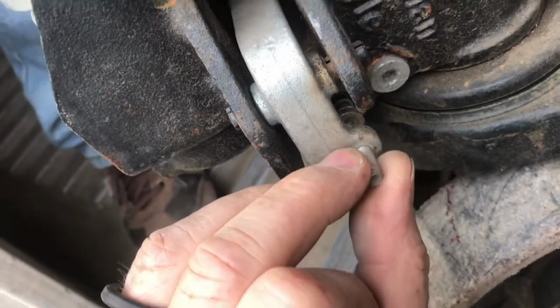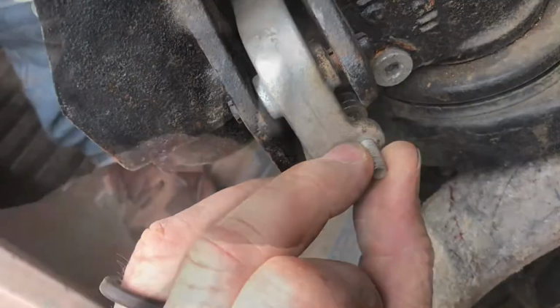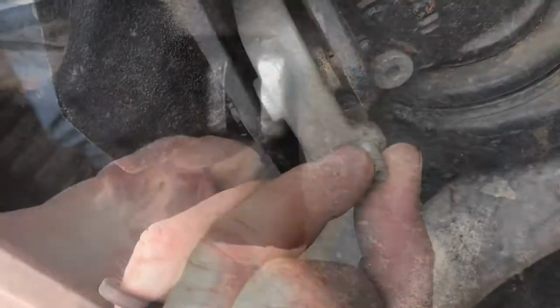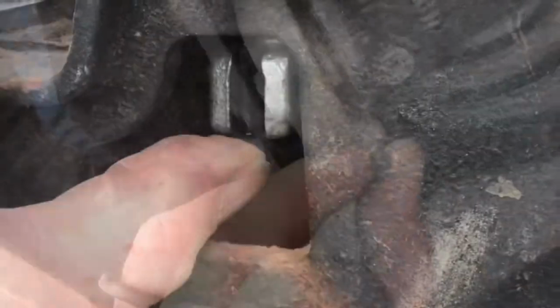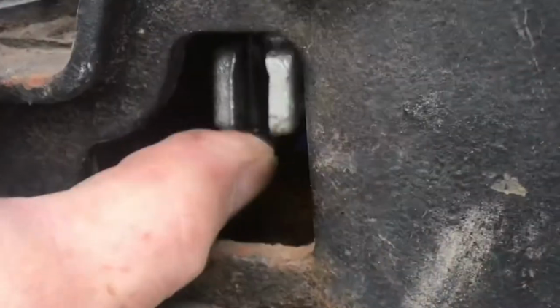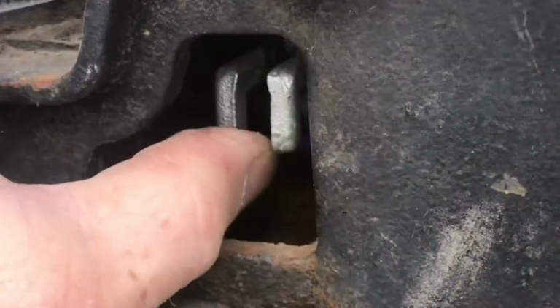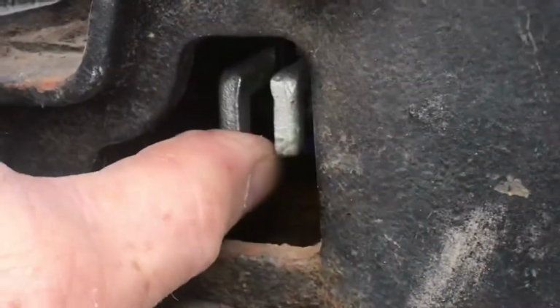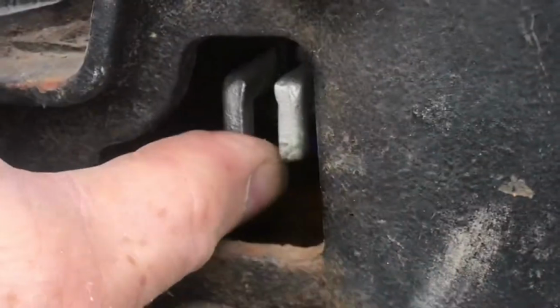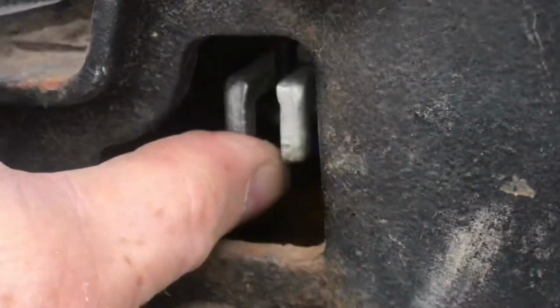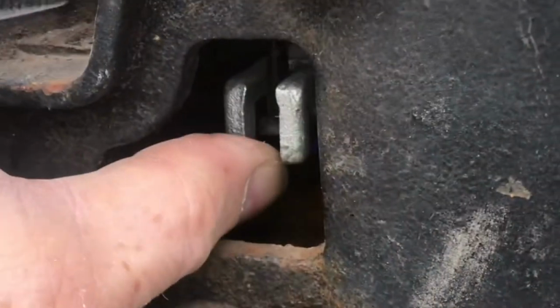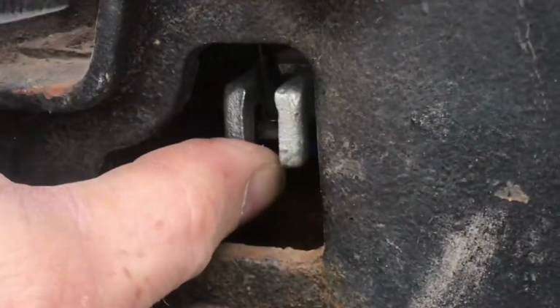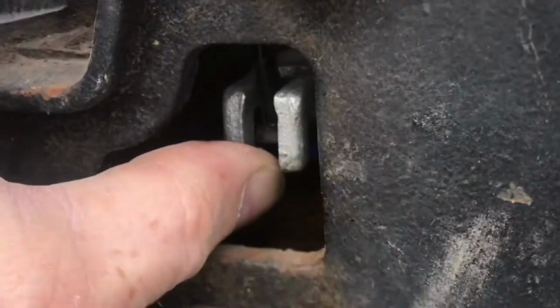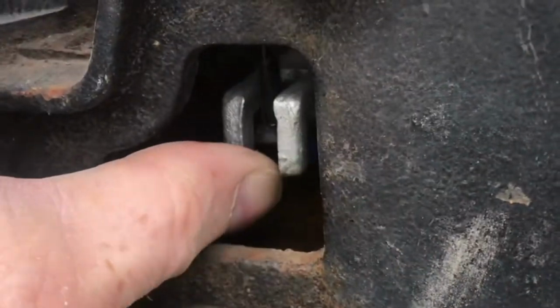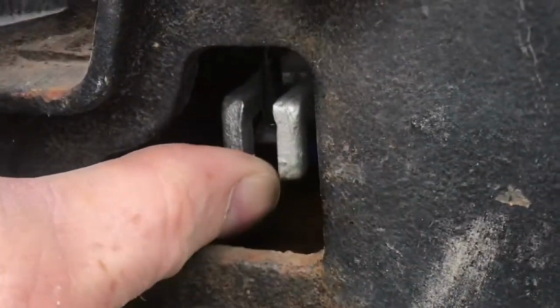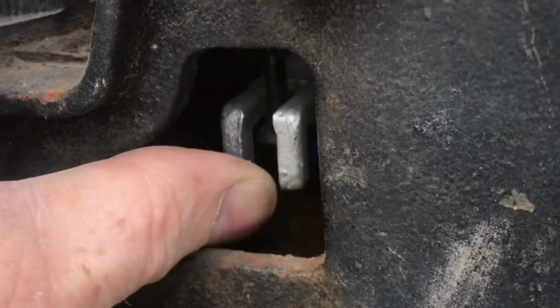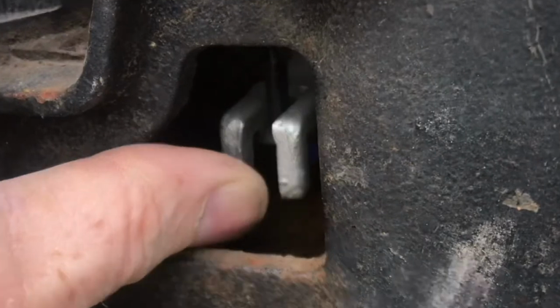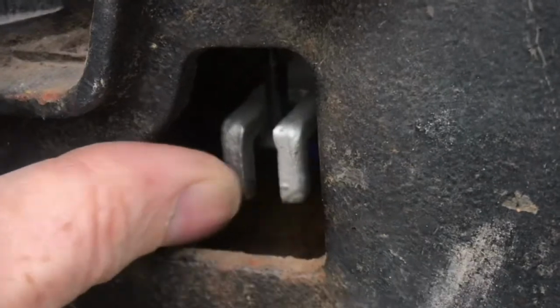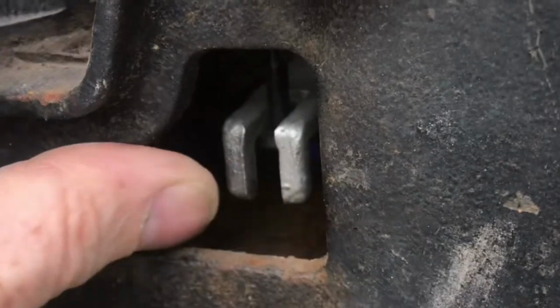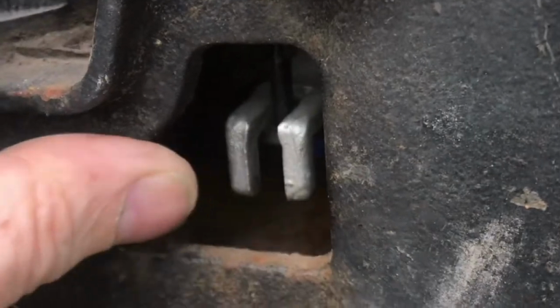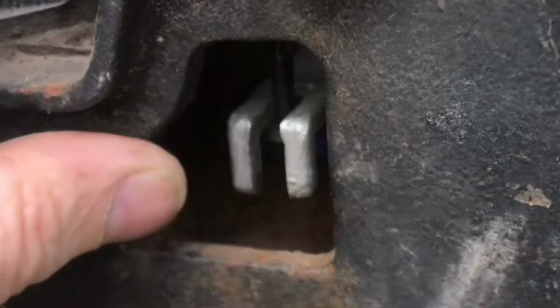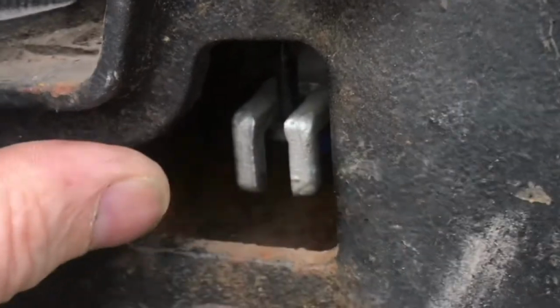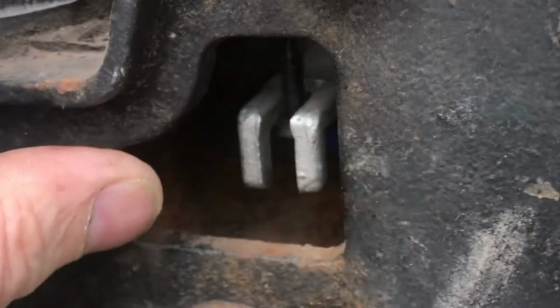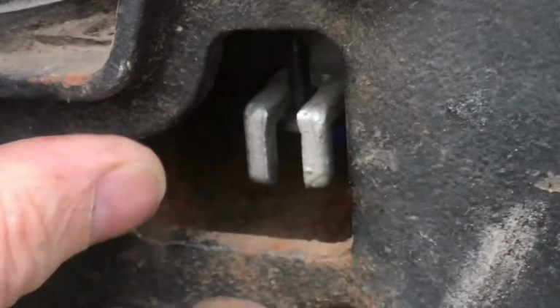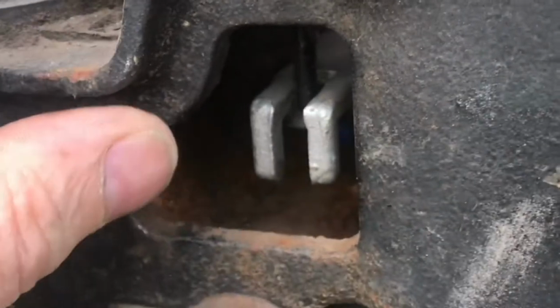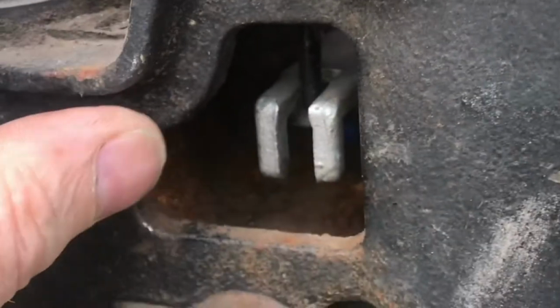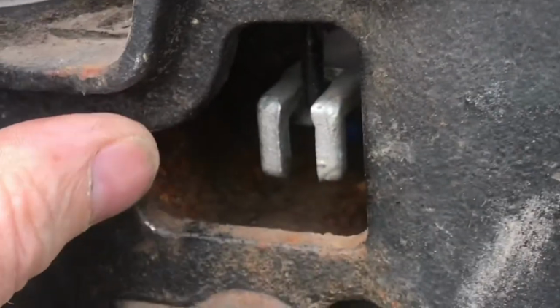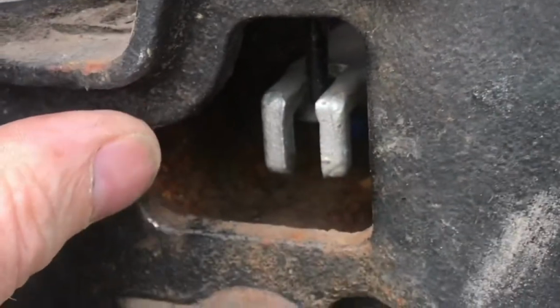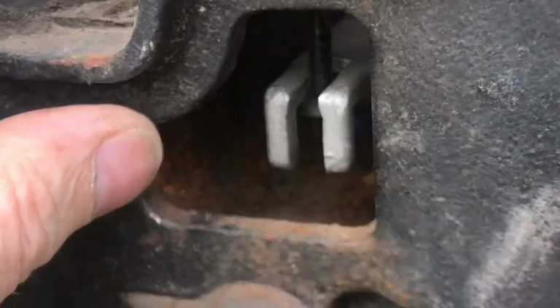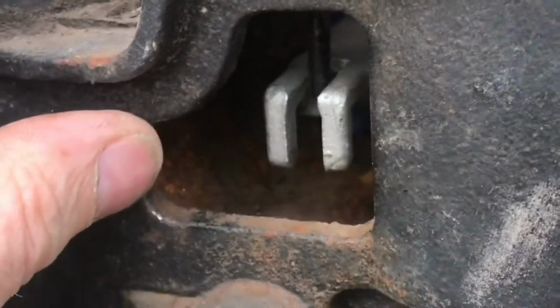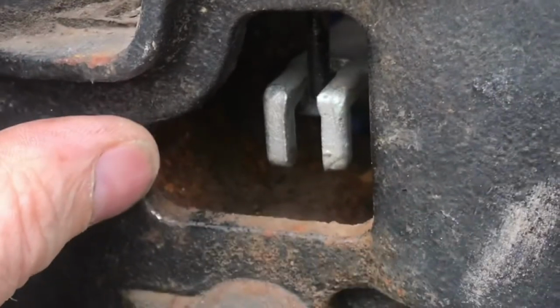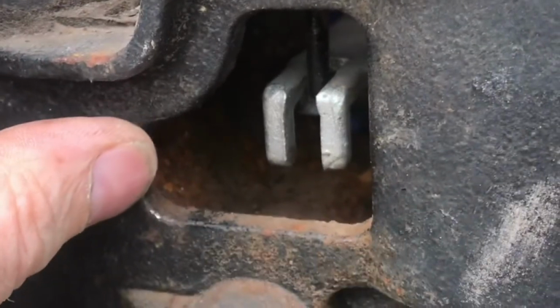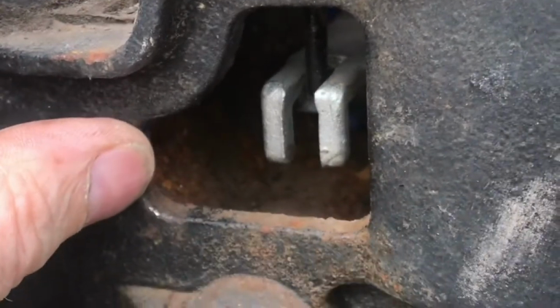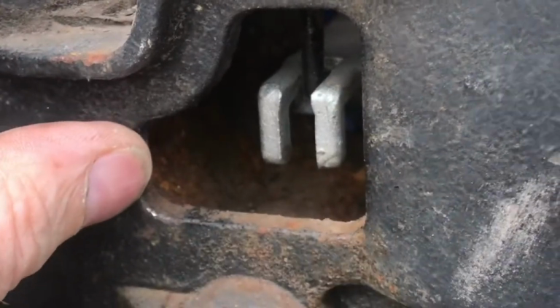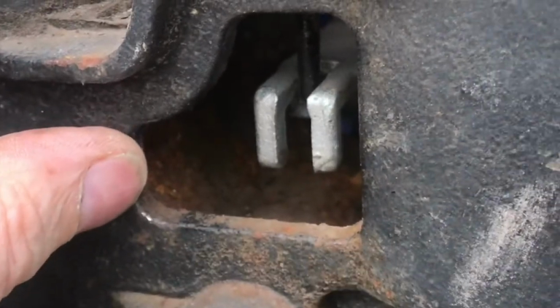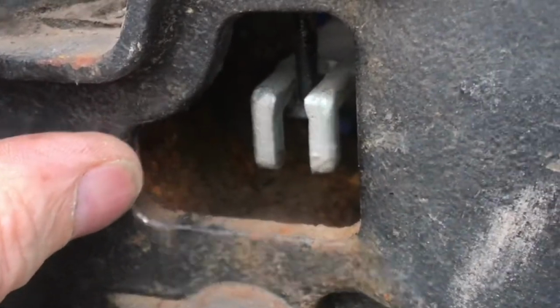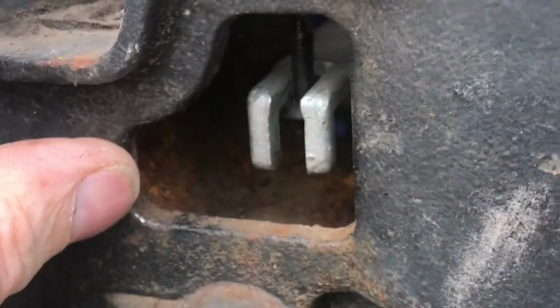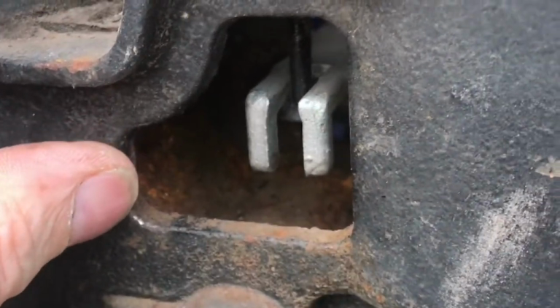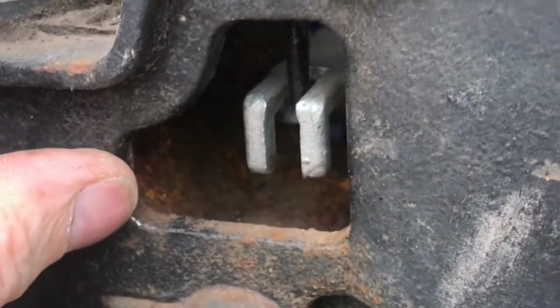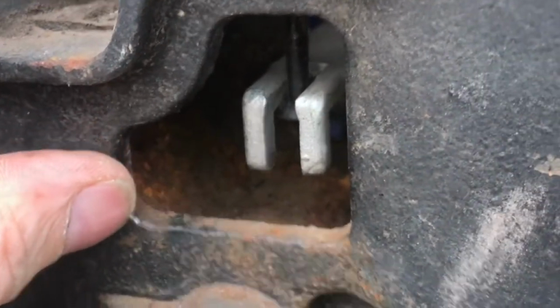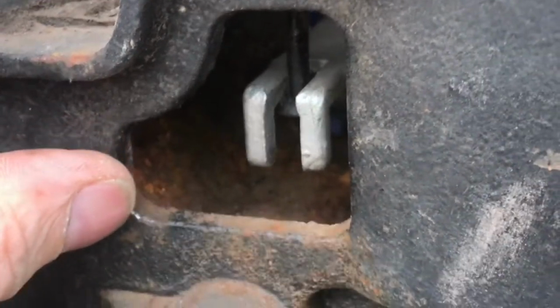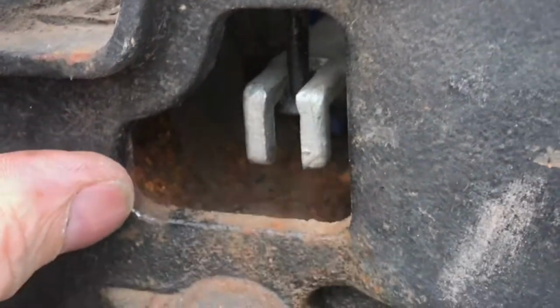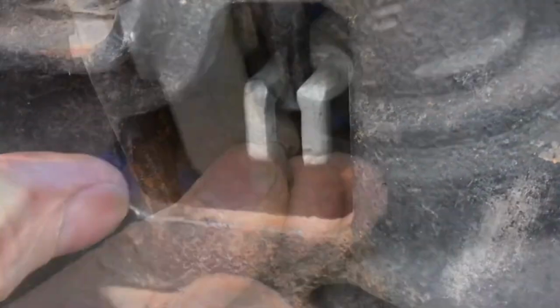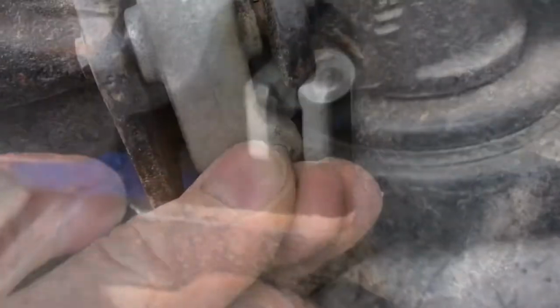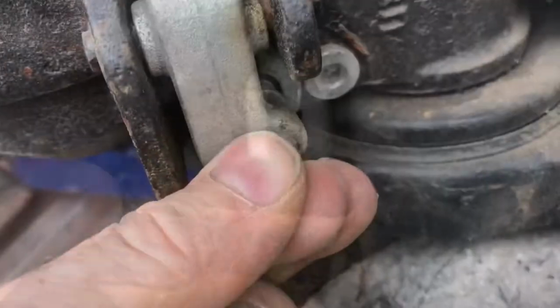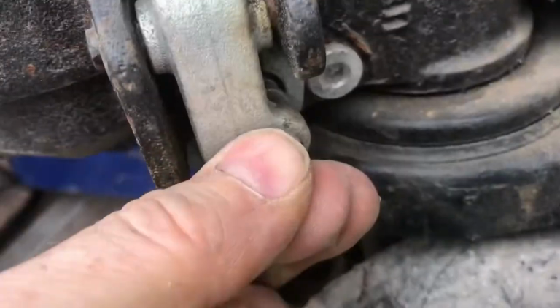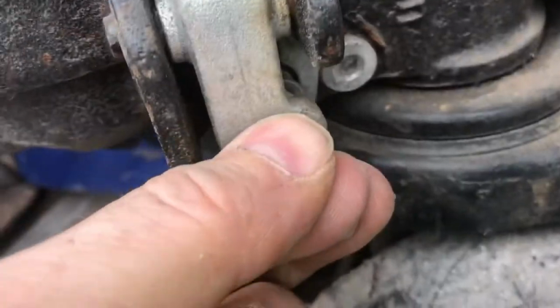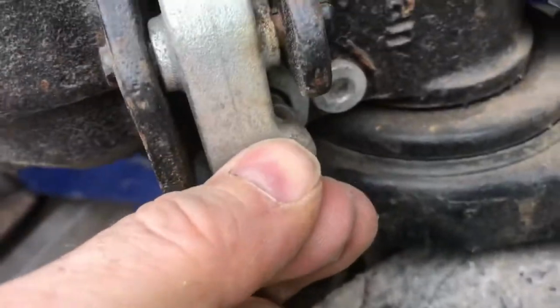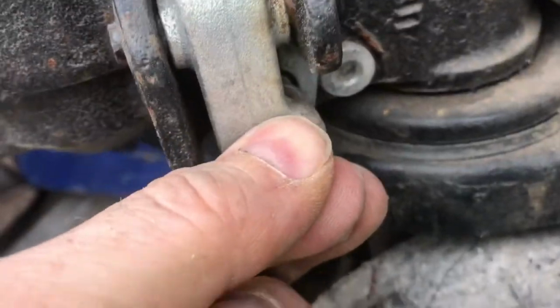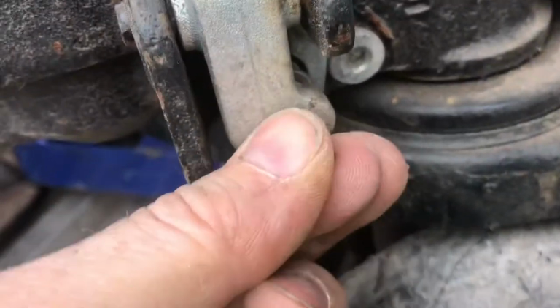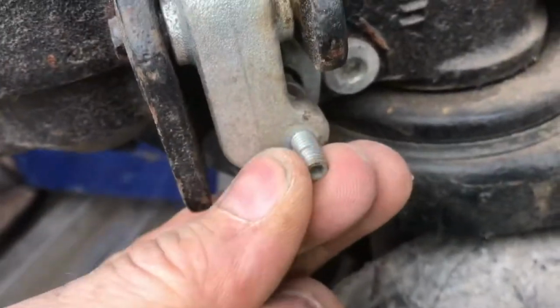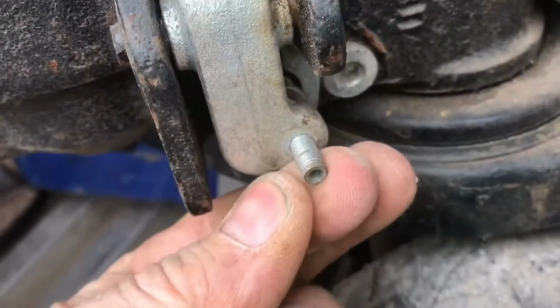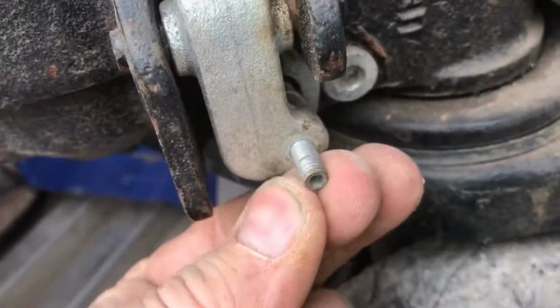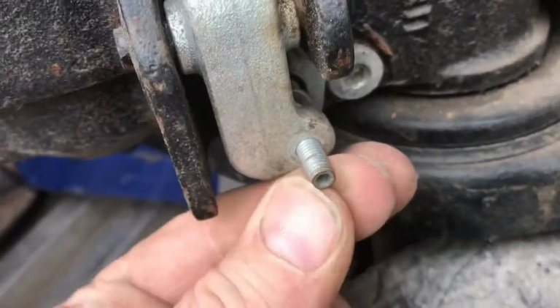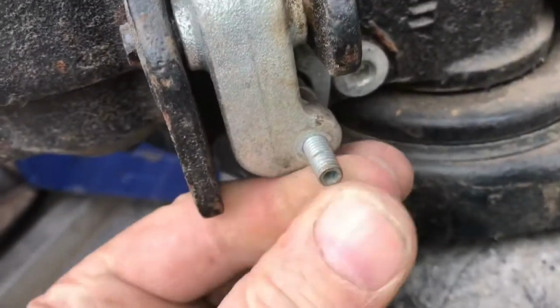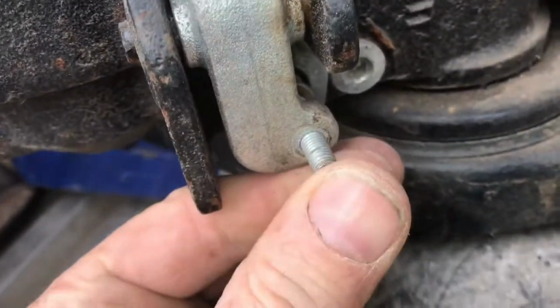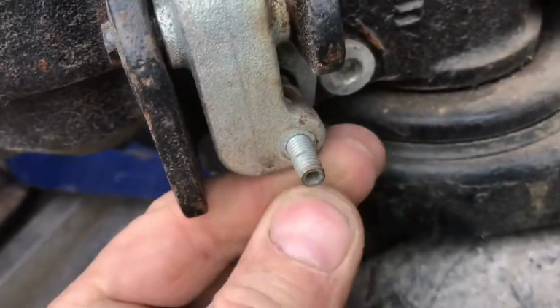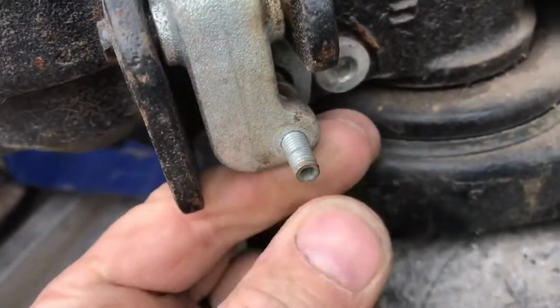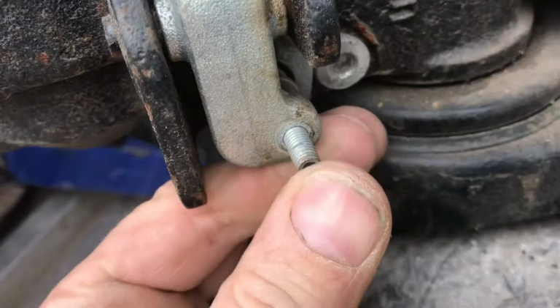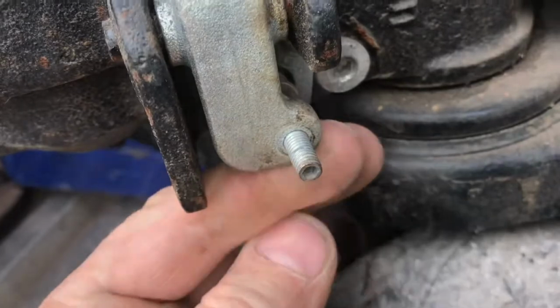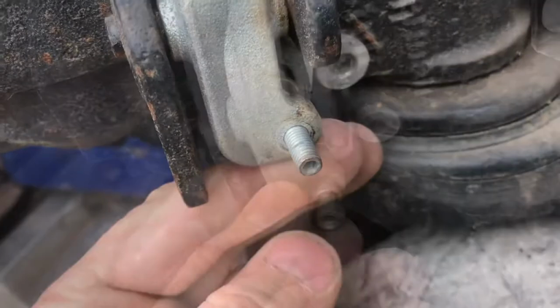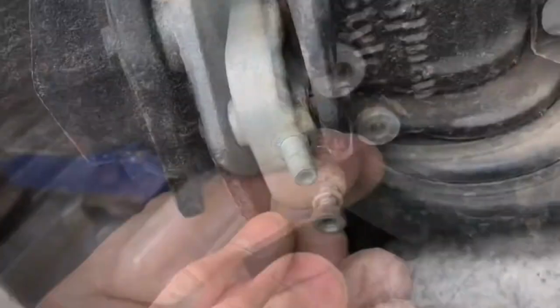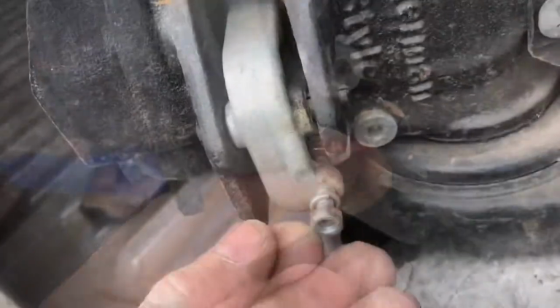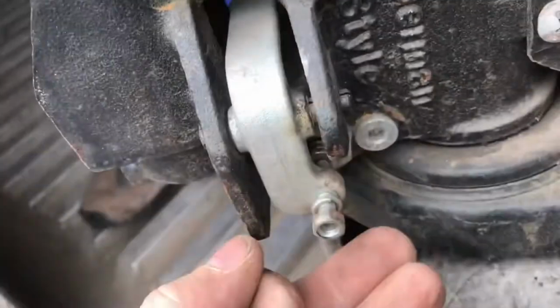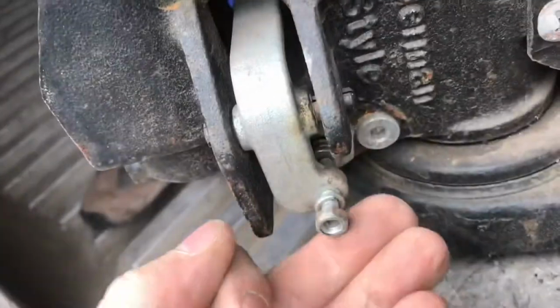Now these forks will go up a lot higher. It's really easy to get that linkage in there now. We'll spin back our fine adjustment to the same location.